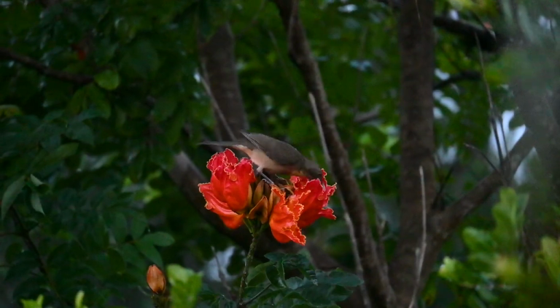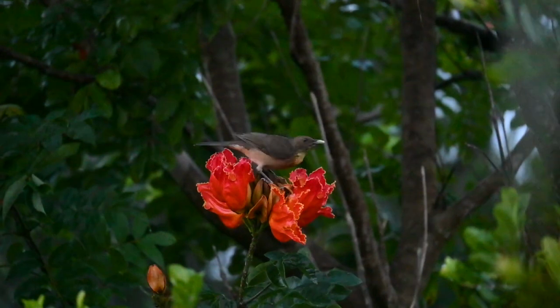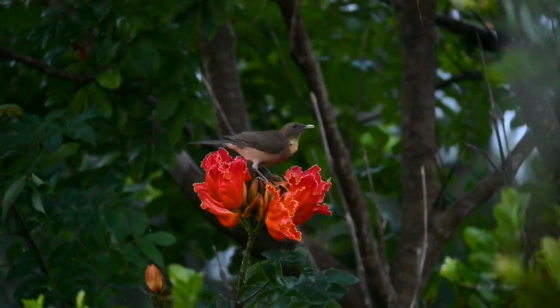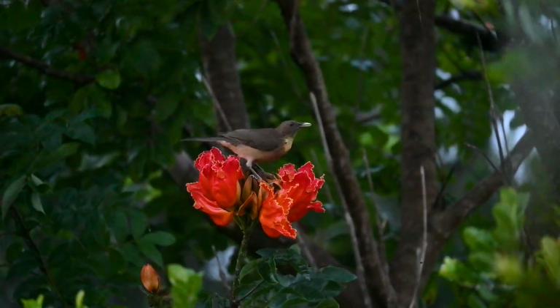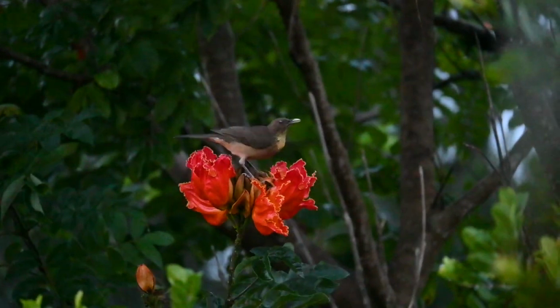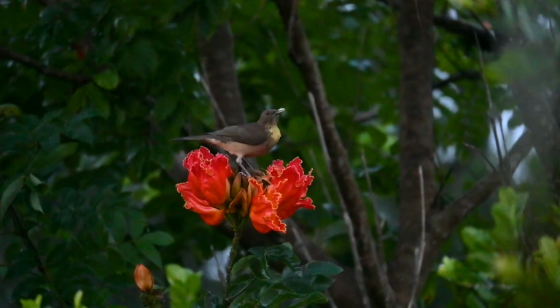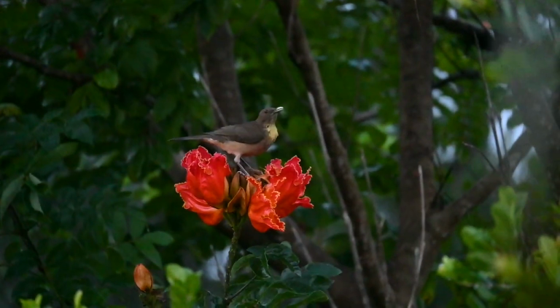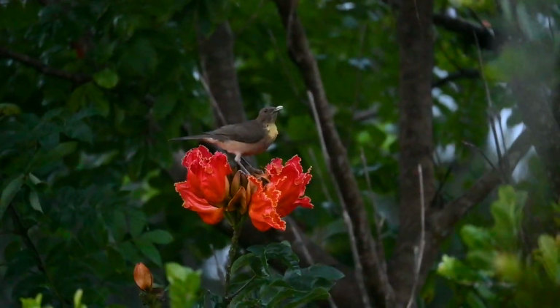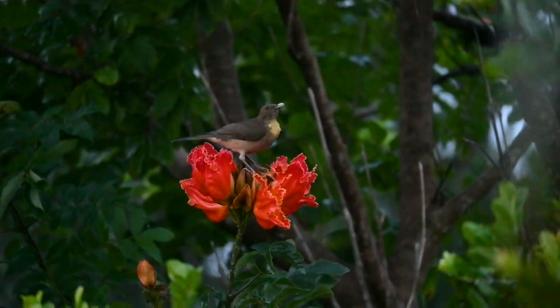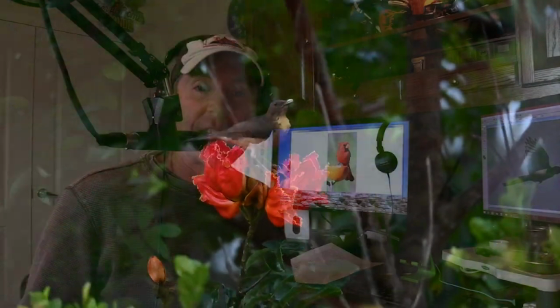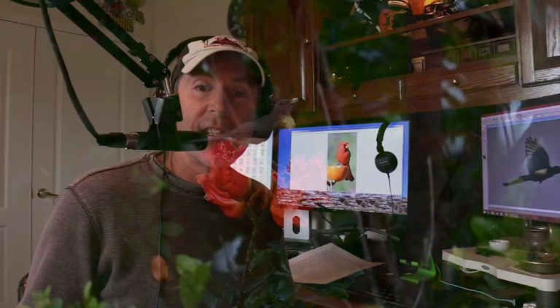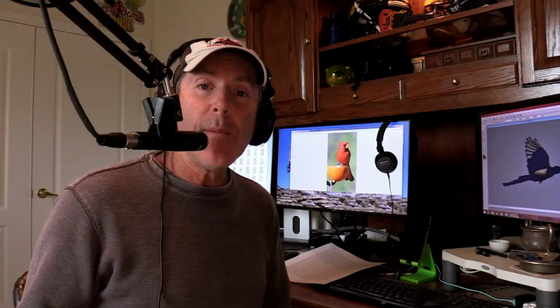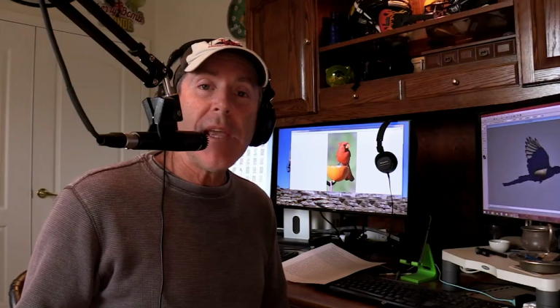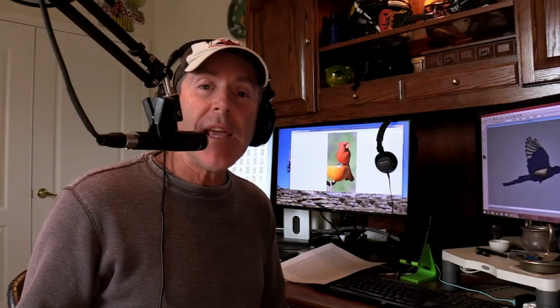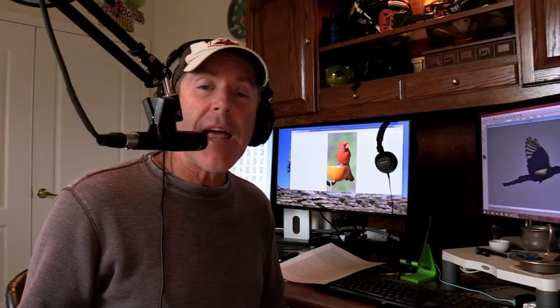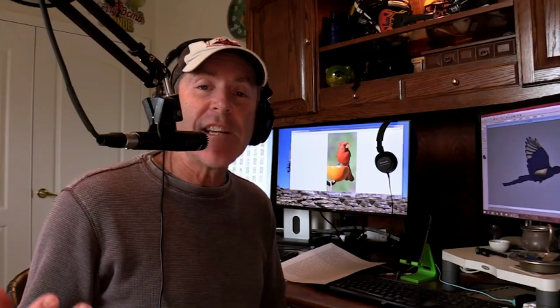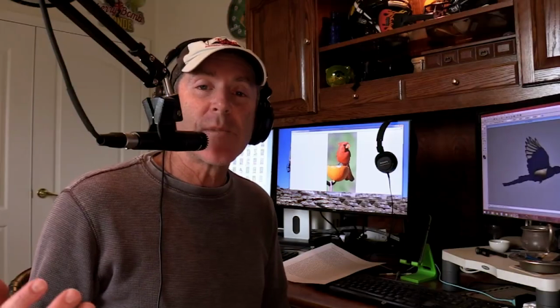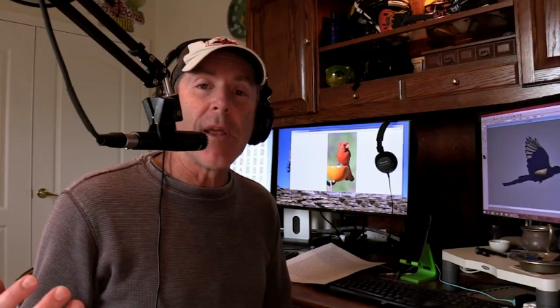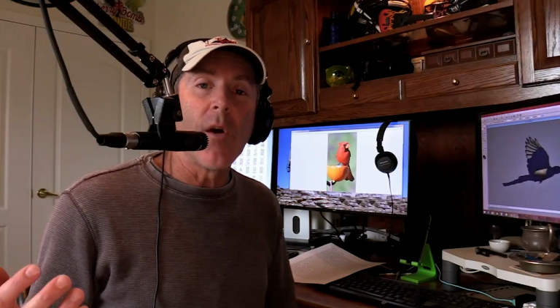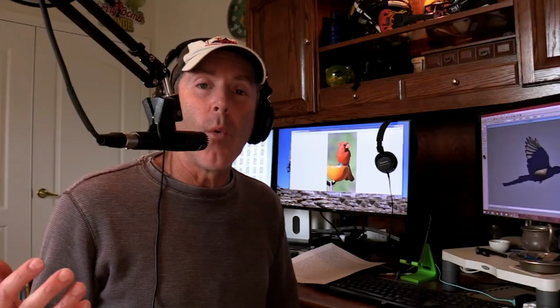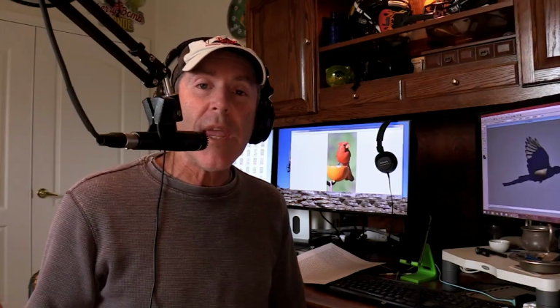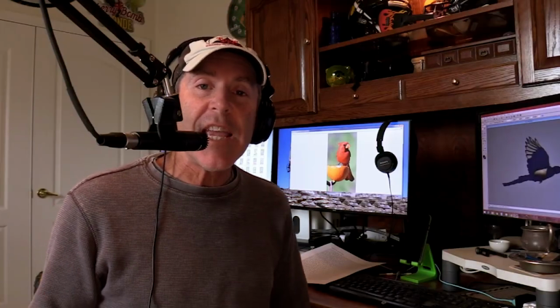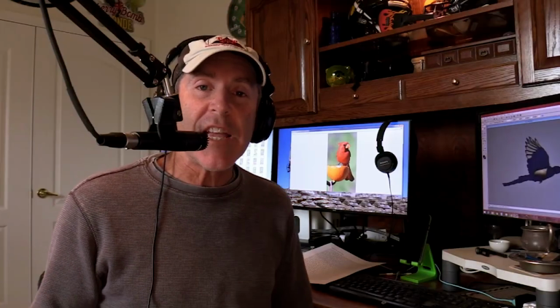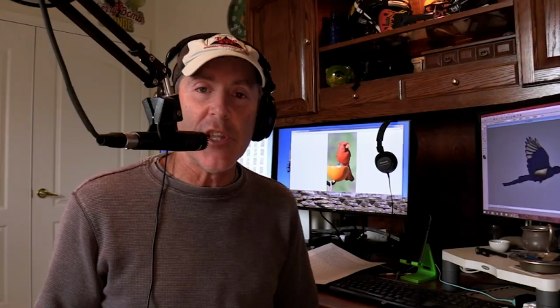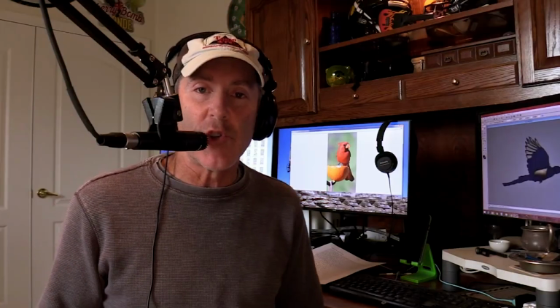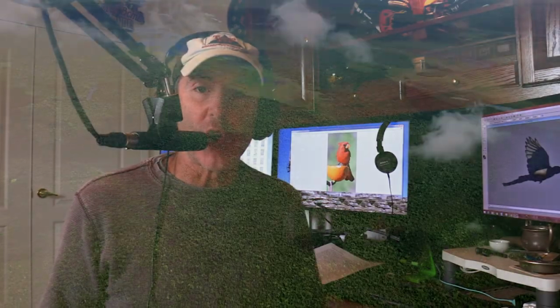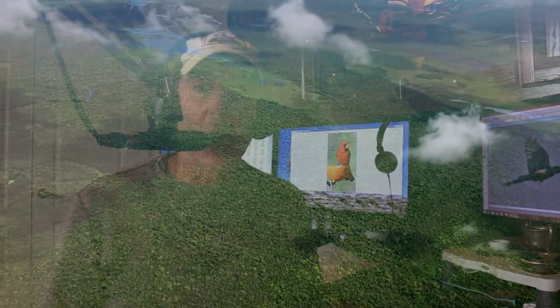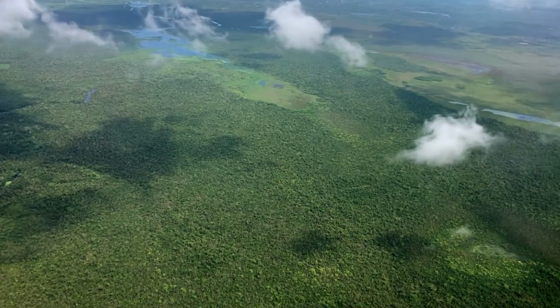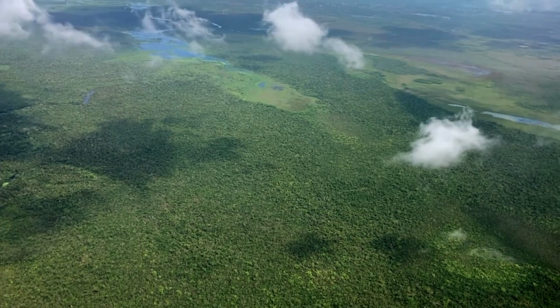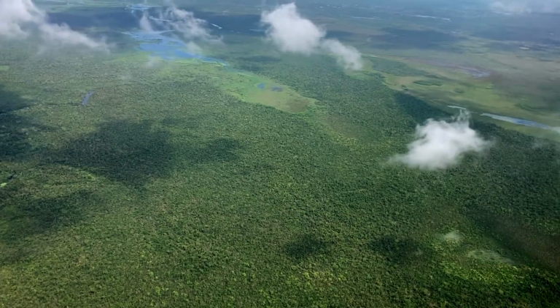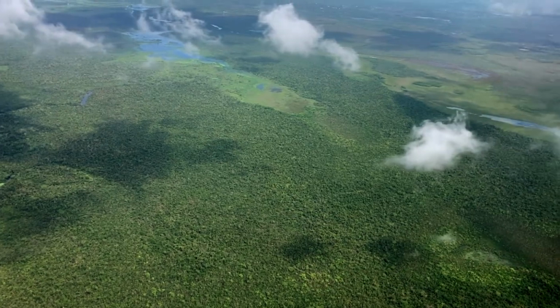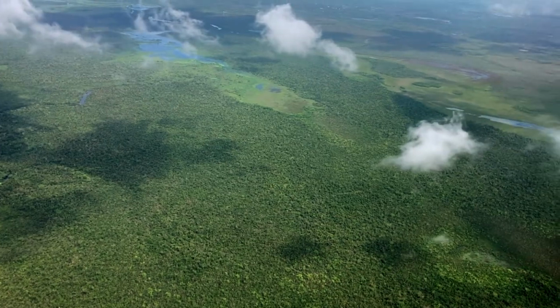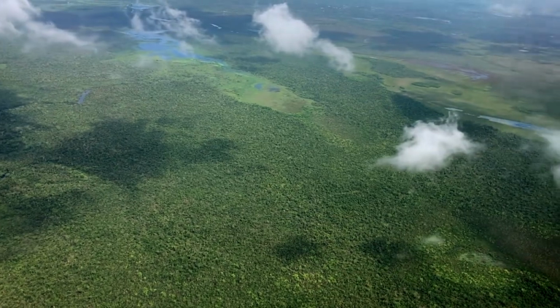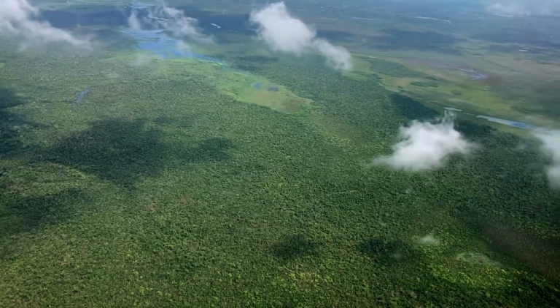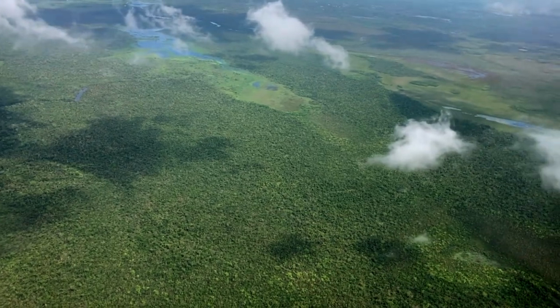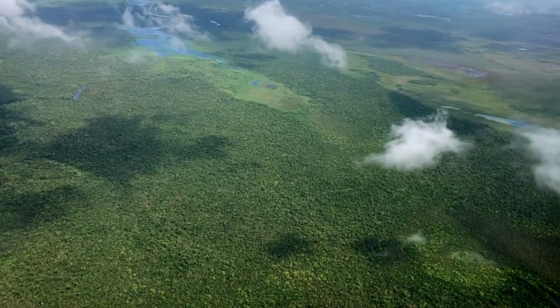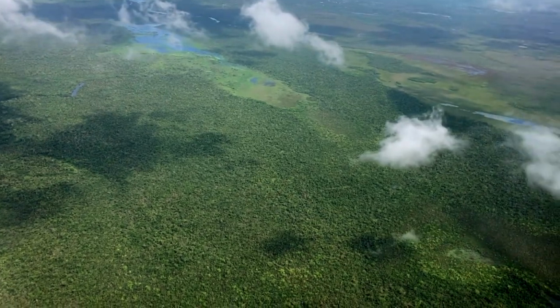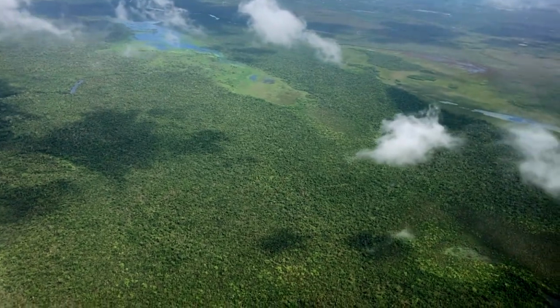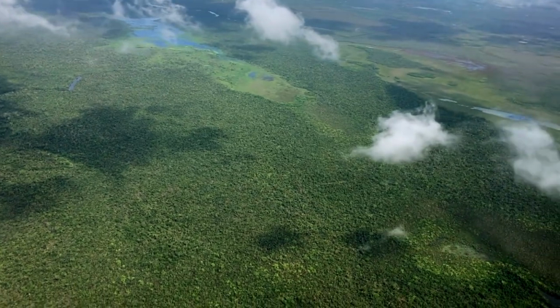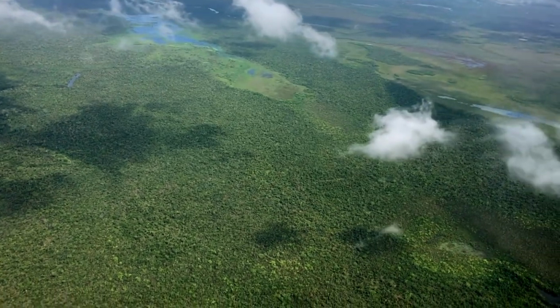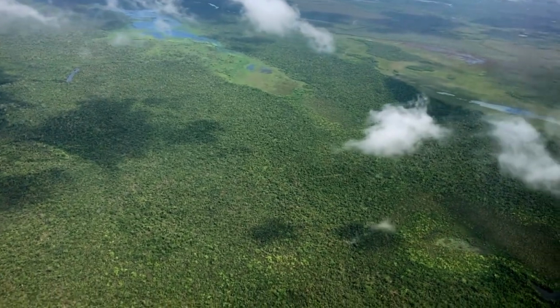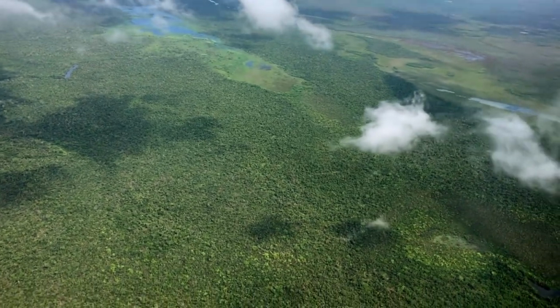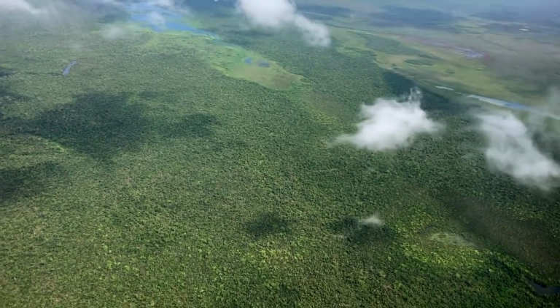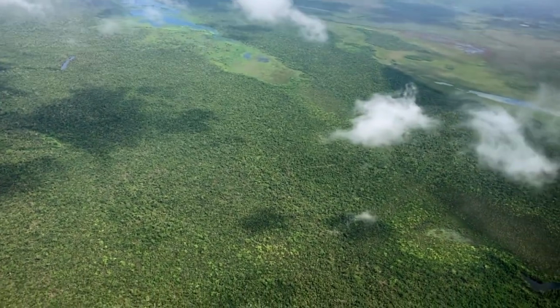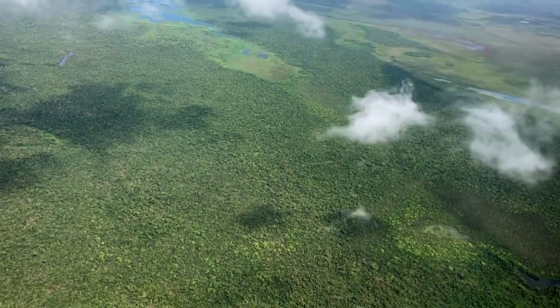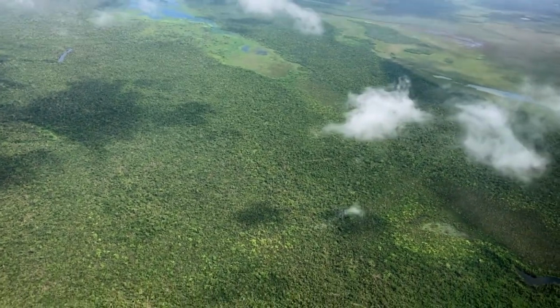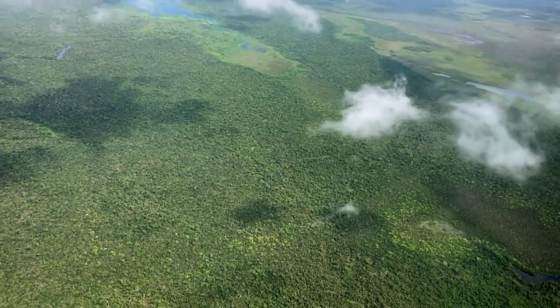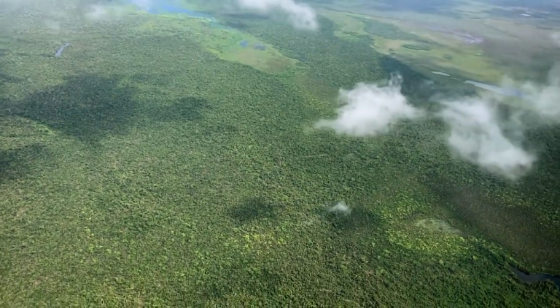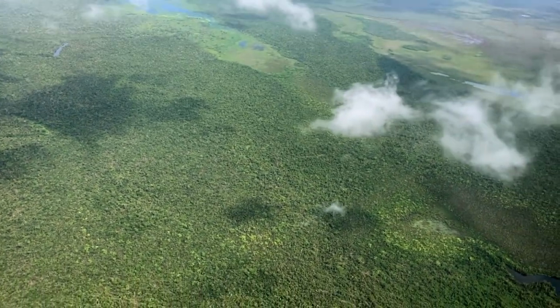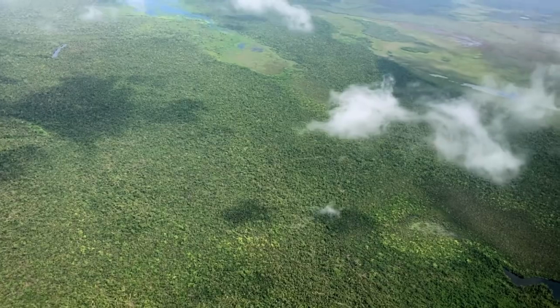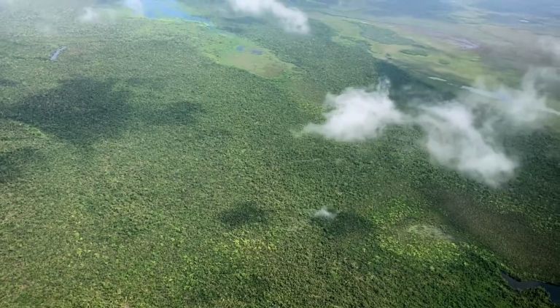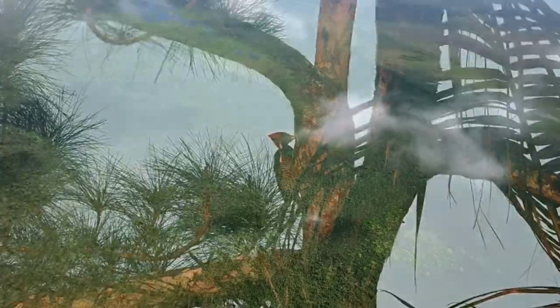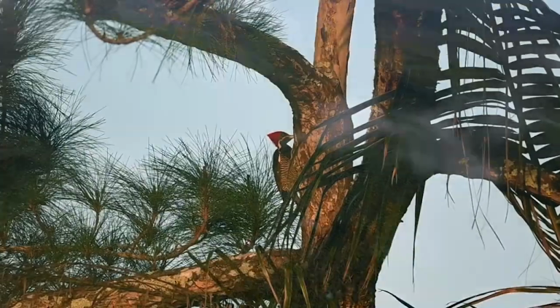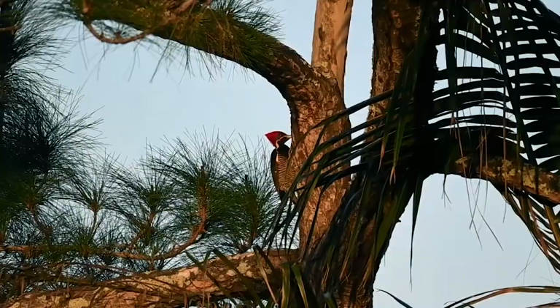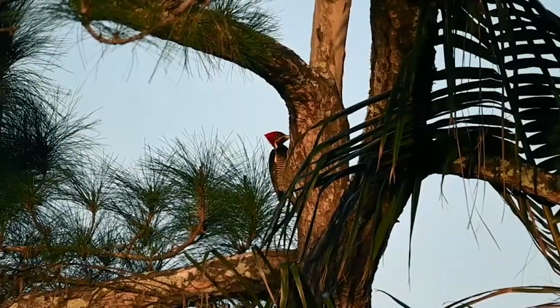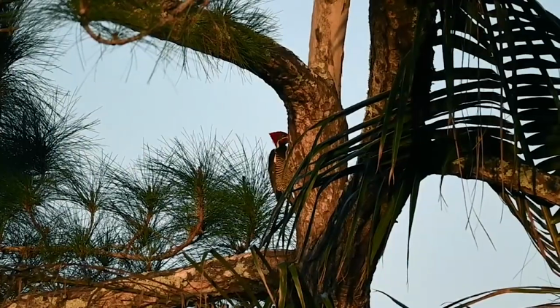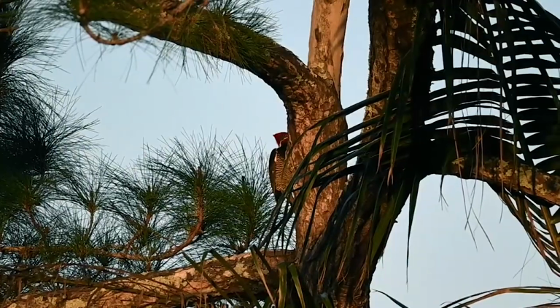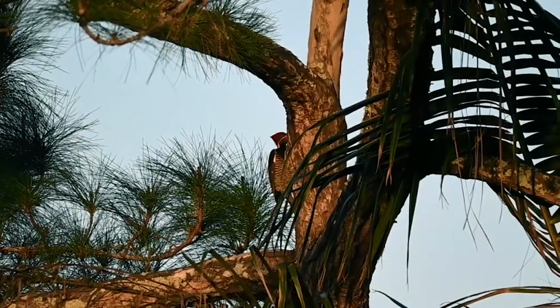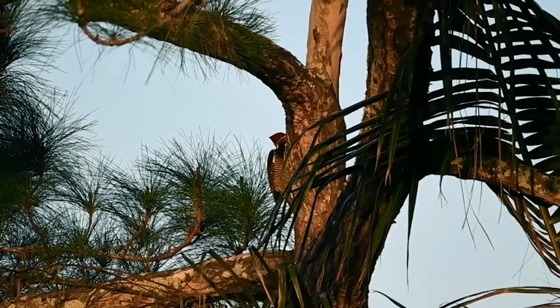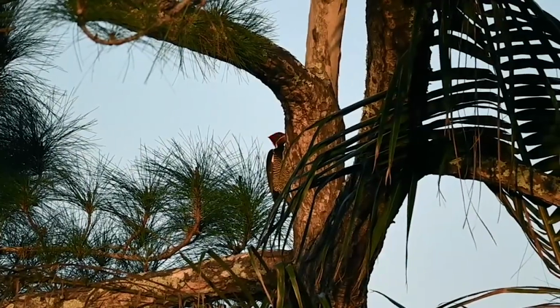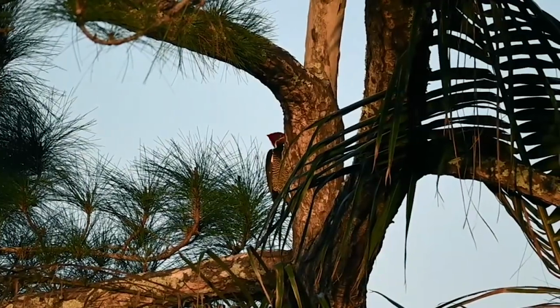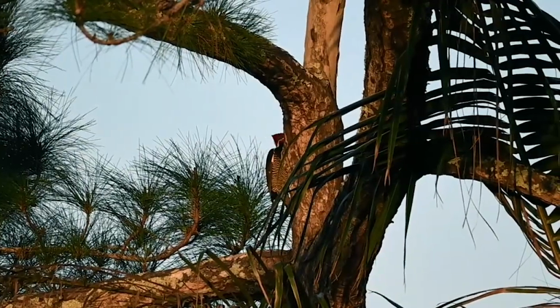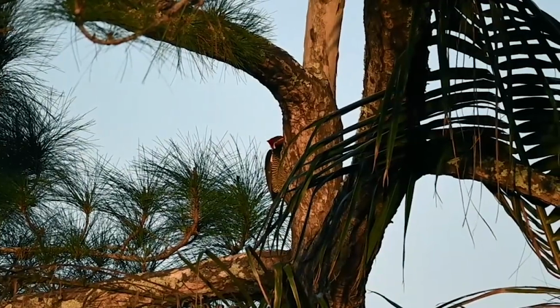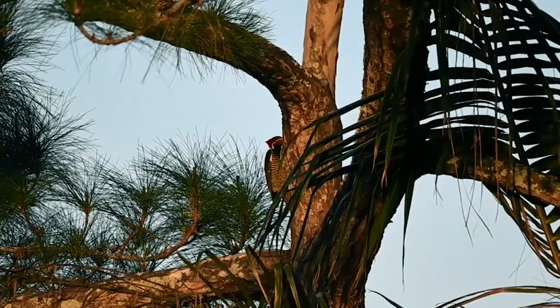Over the holidays, CB and I spent a week in the jungles of Belize tracking down around 60 new birds for our life list.